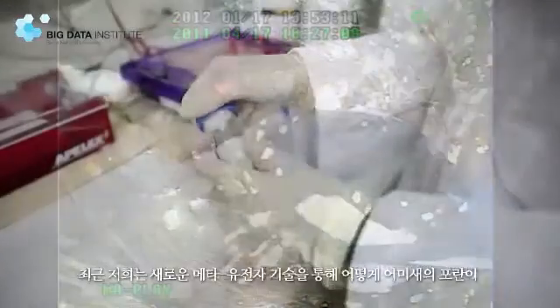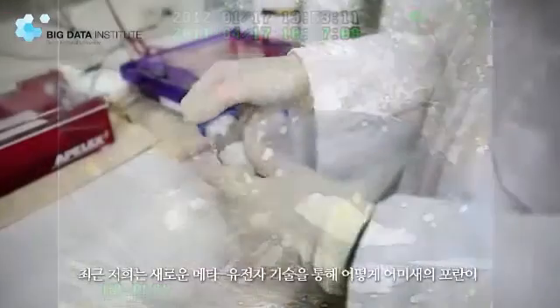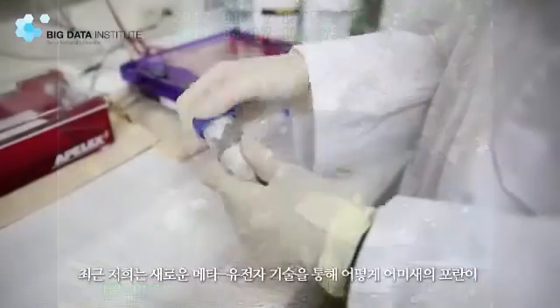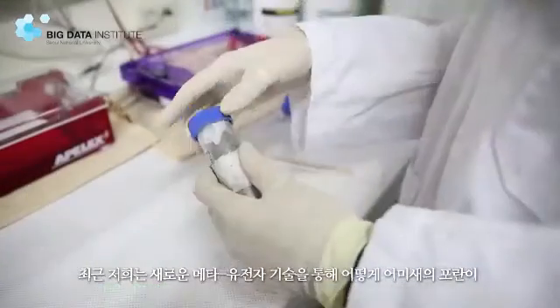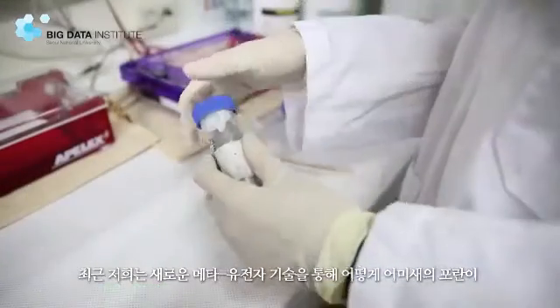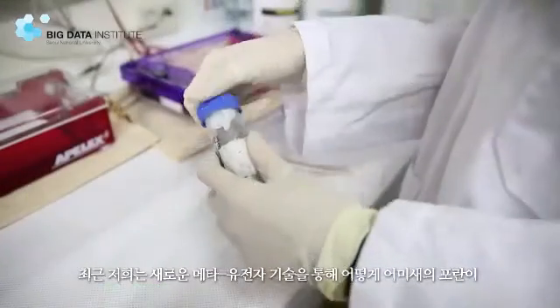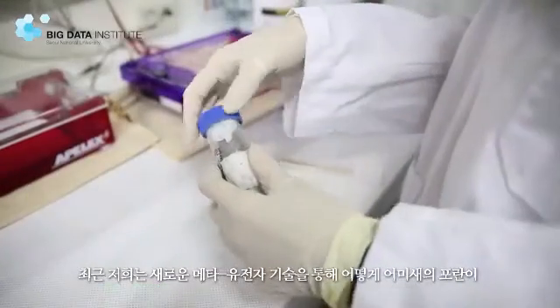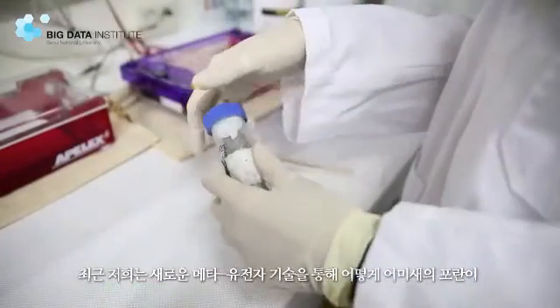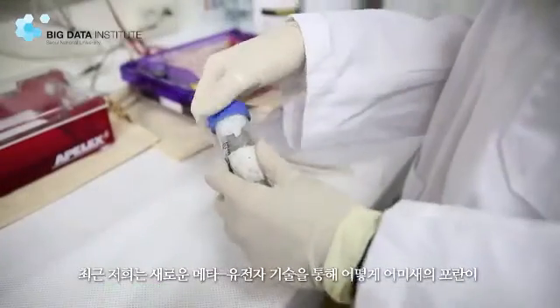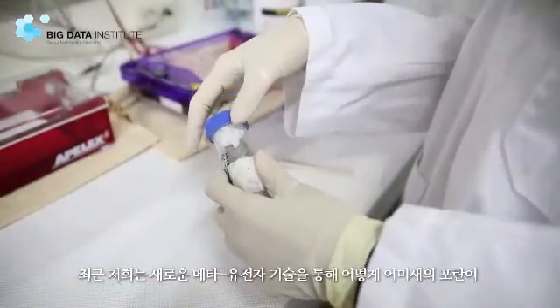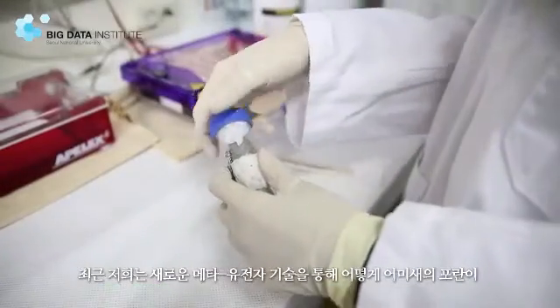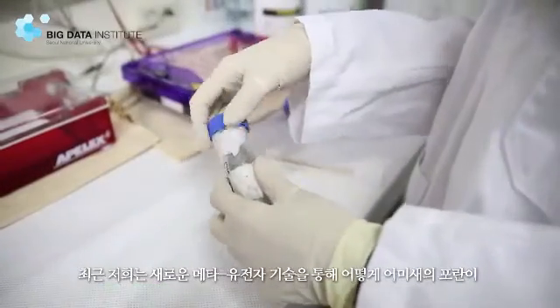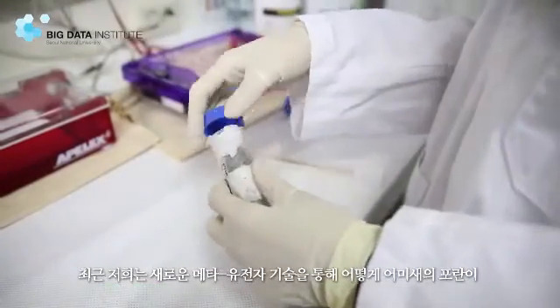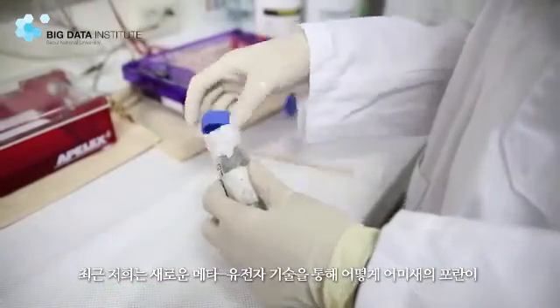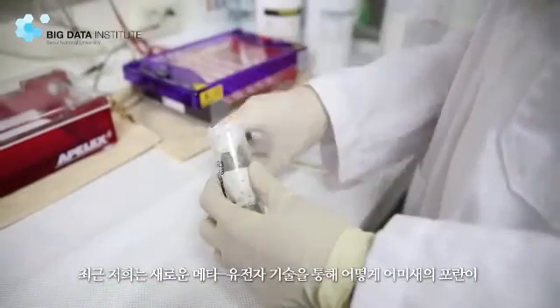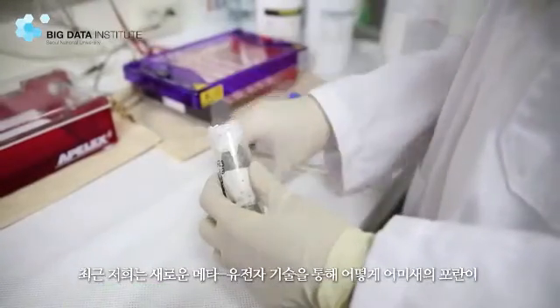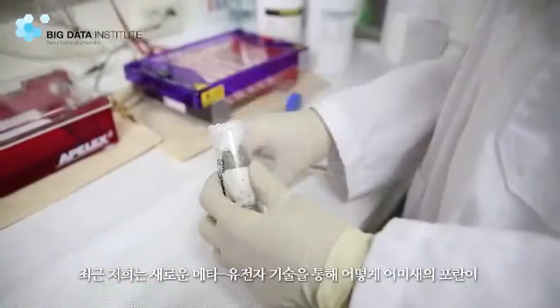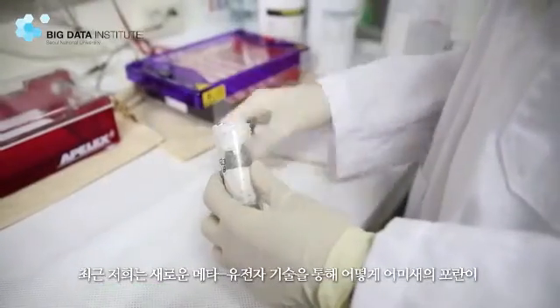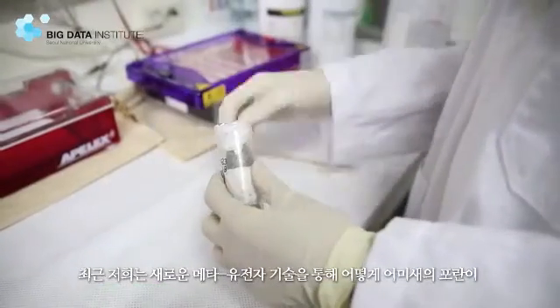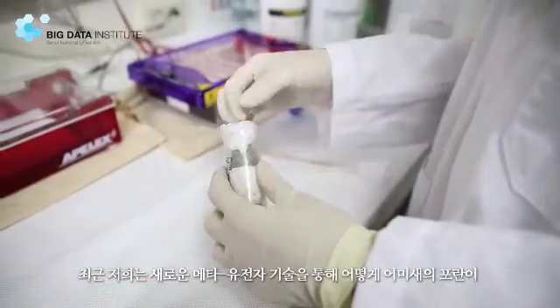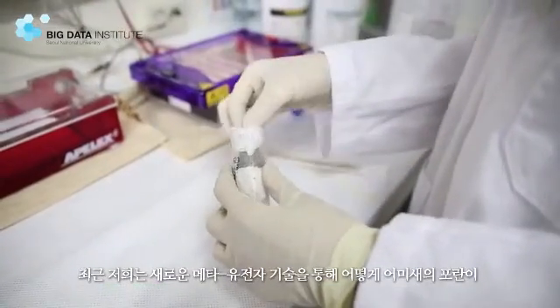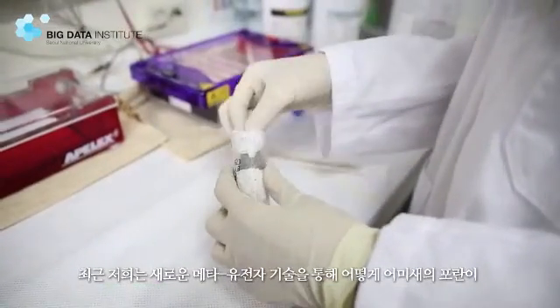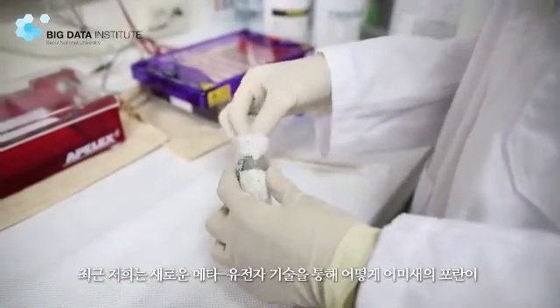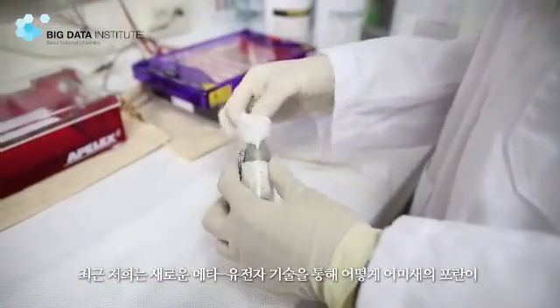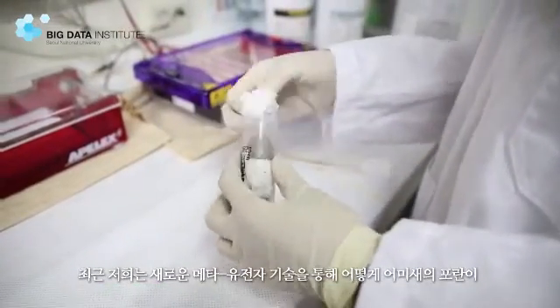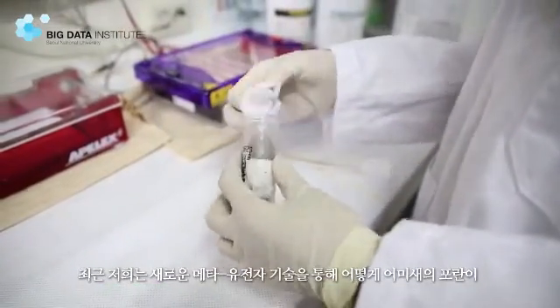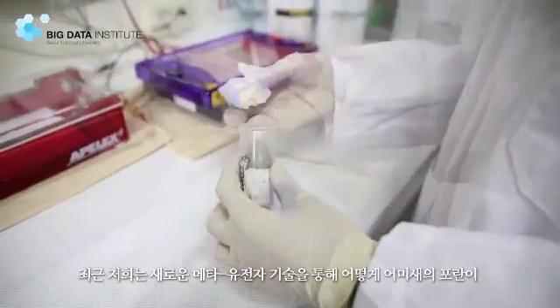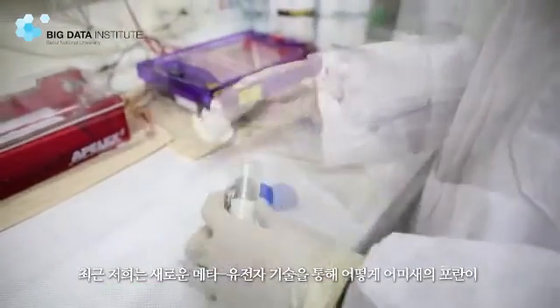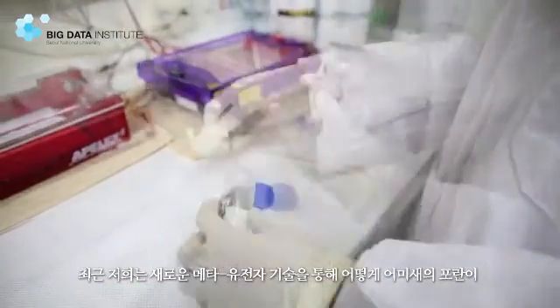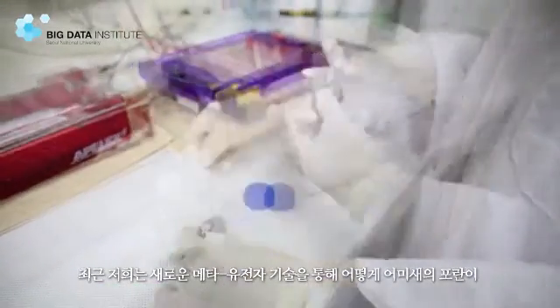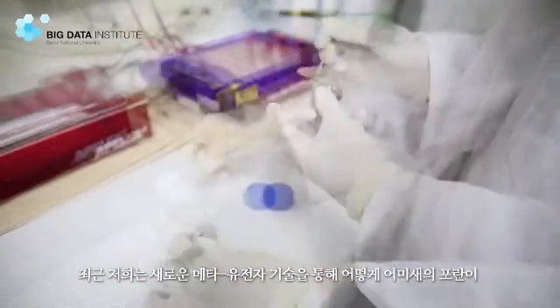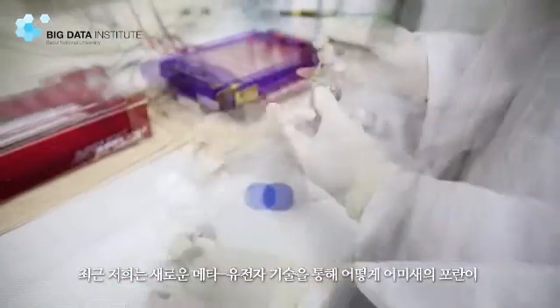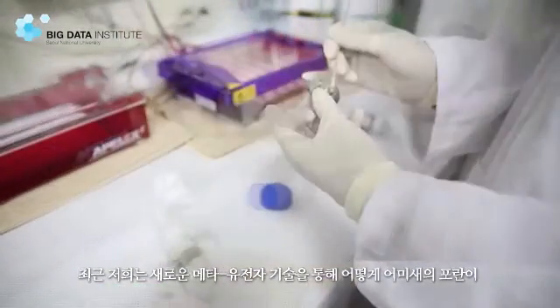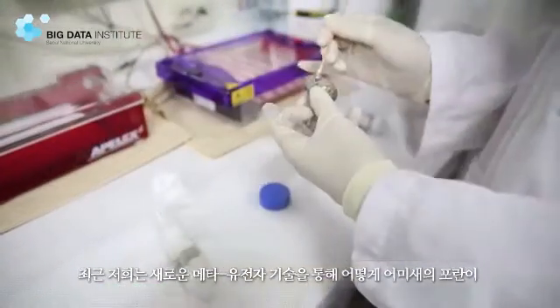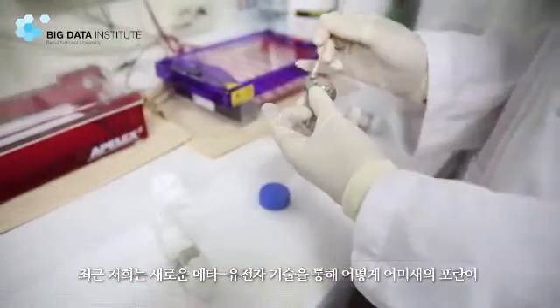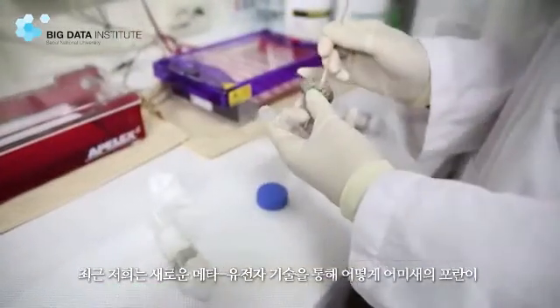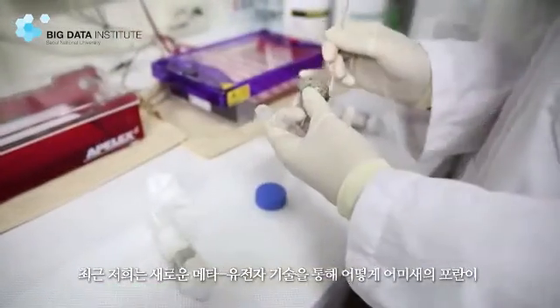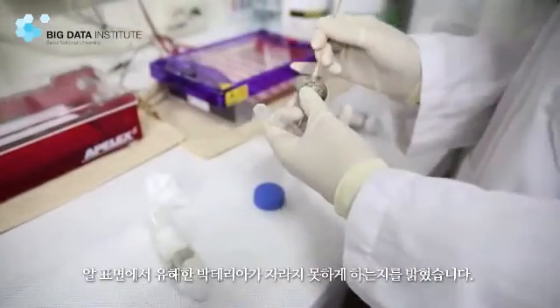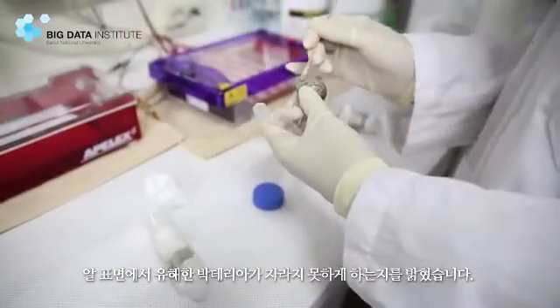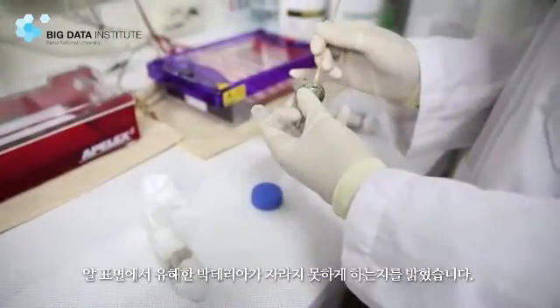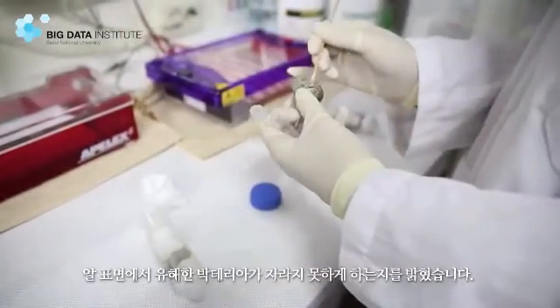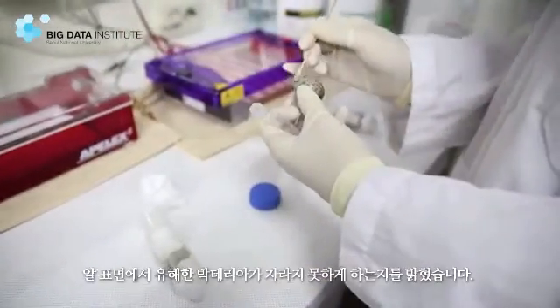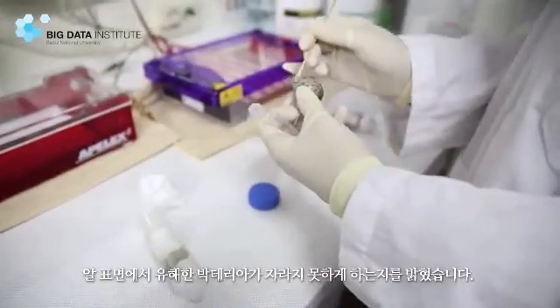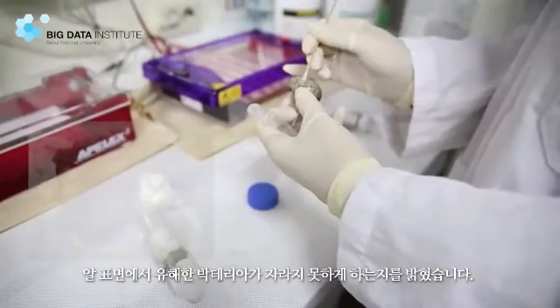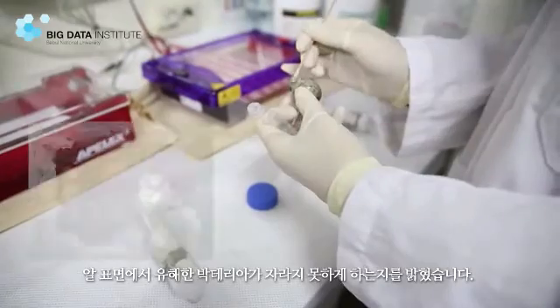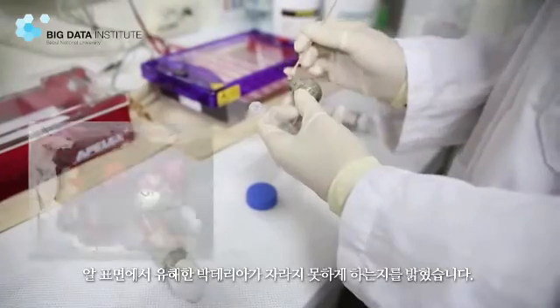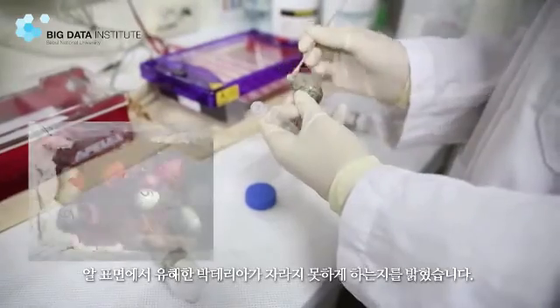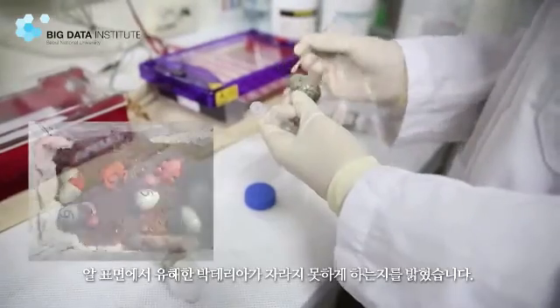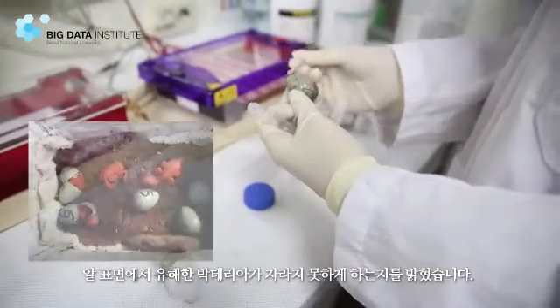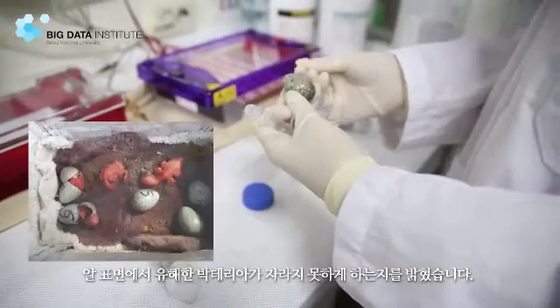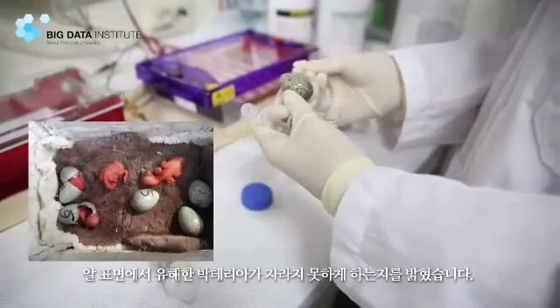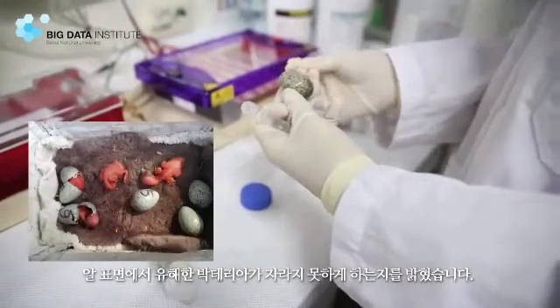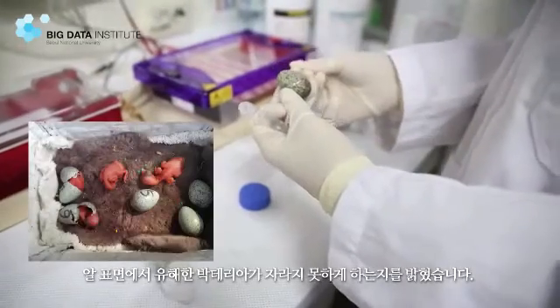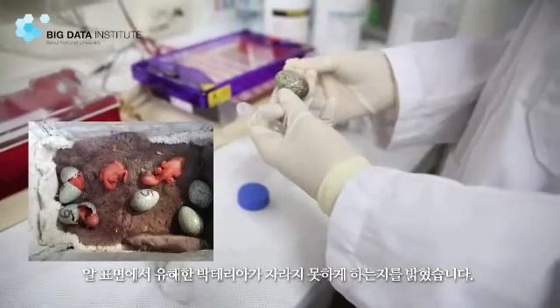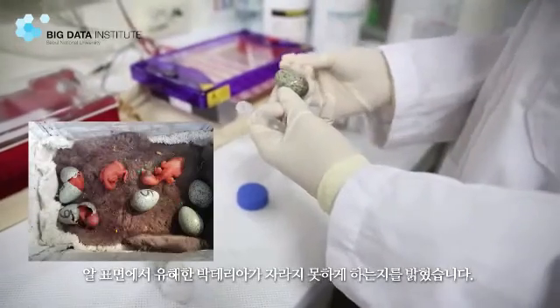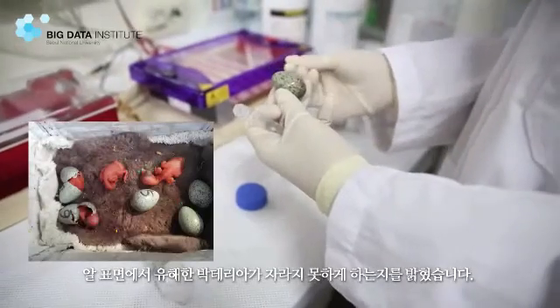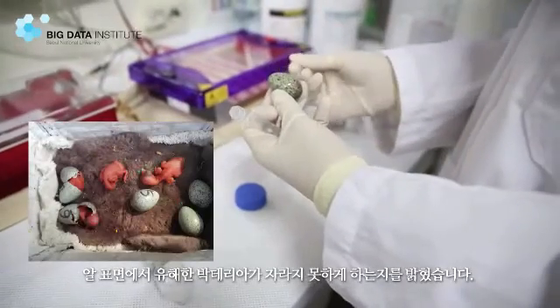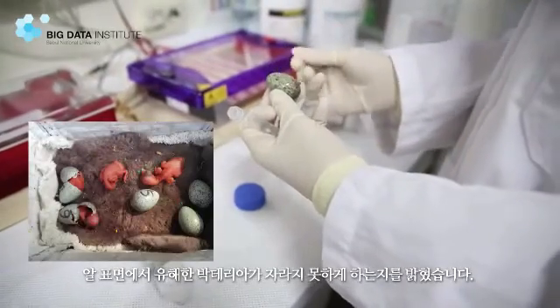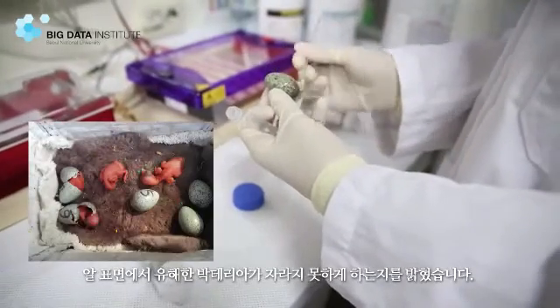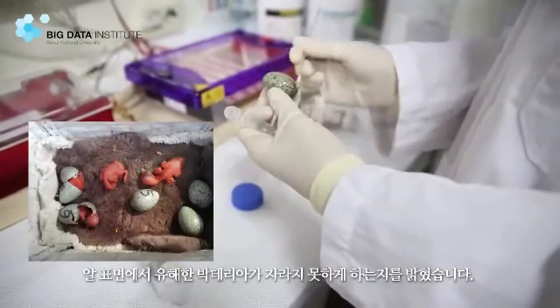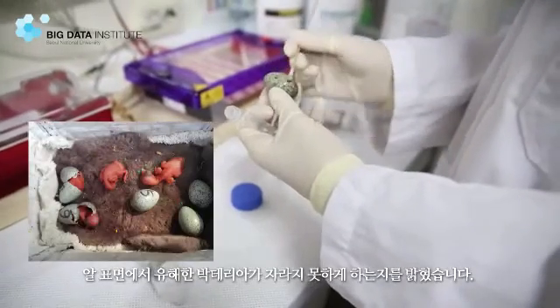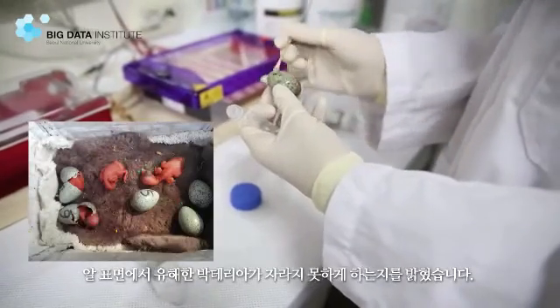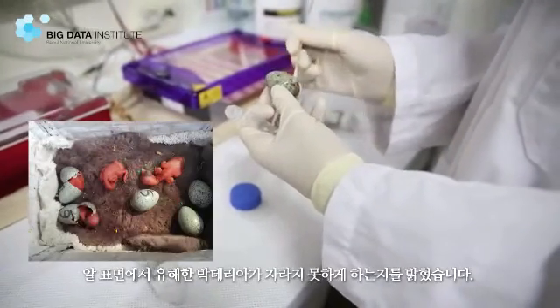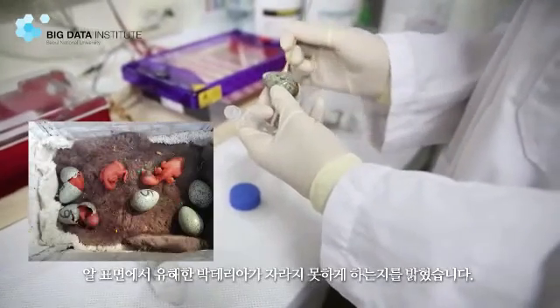Recently, we have used the new metagenomic technology to show how incubation keeps harmful bacteria on eggs from growing.